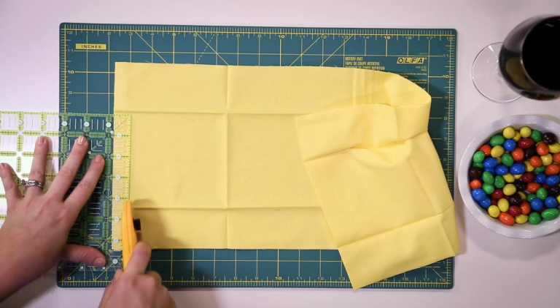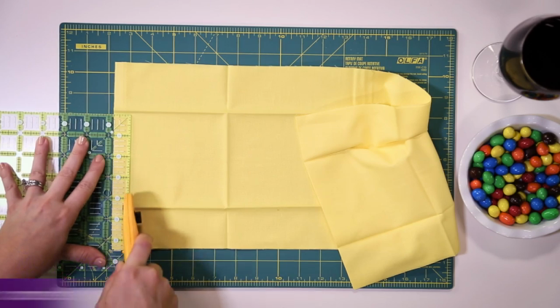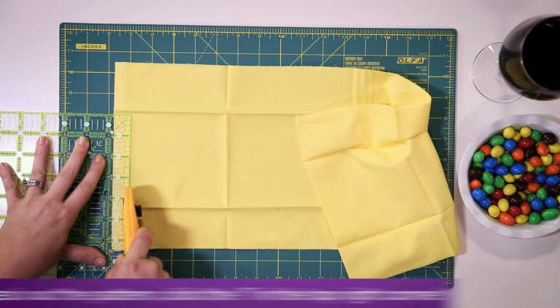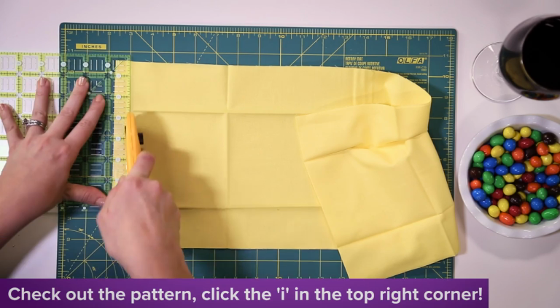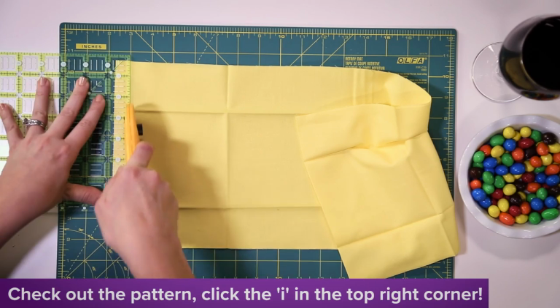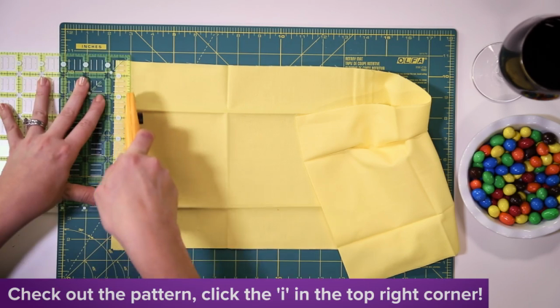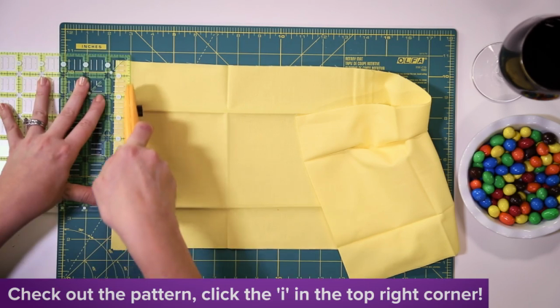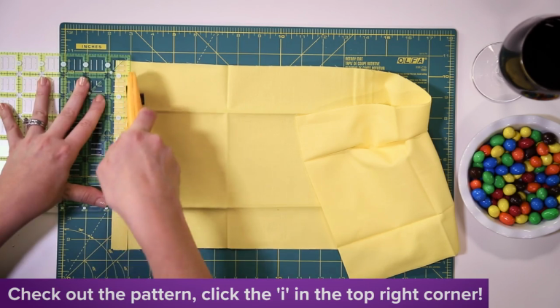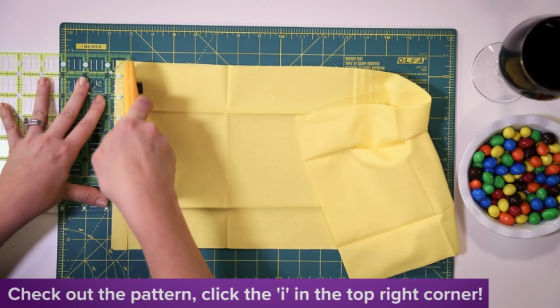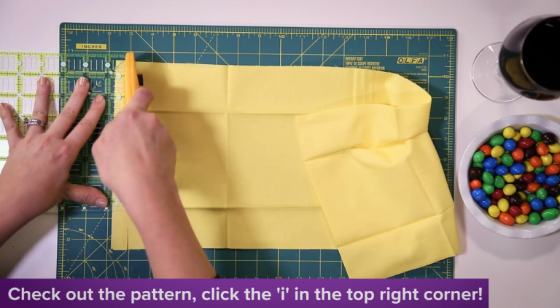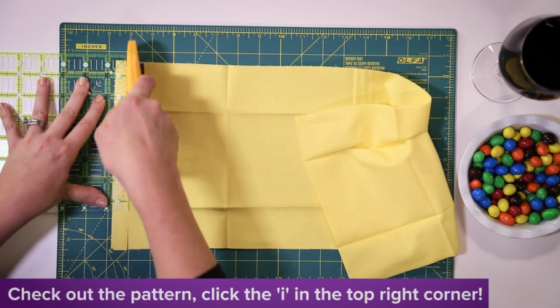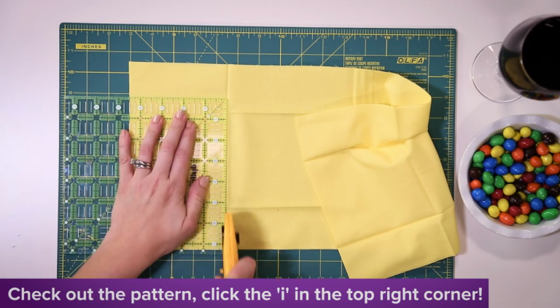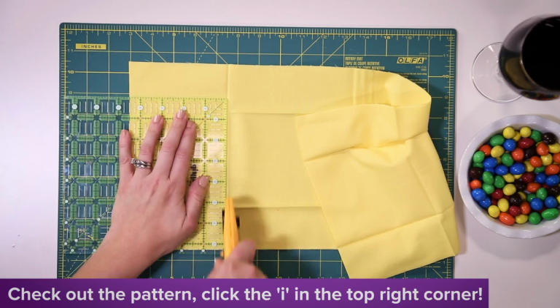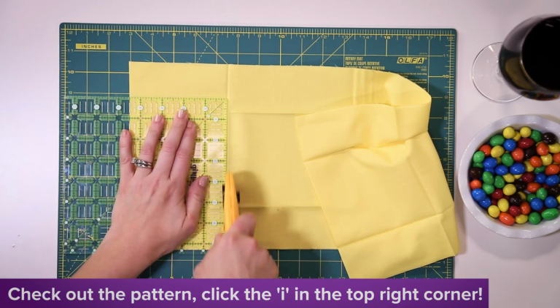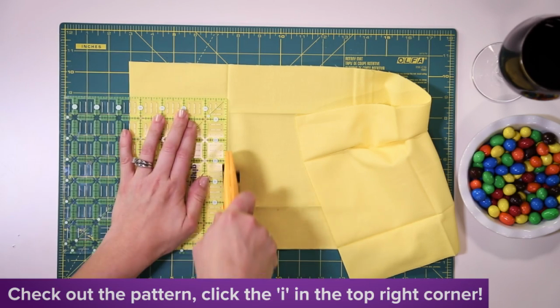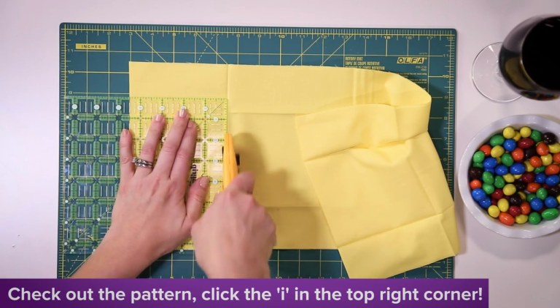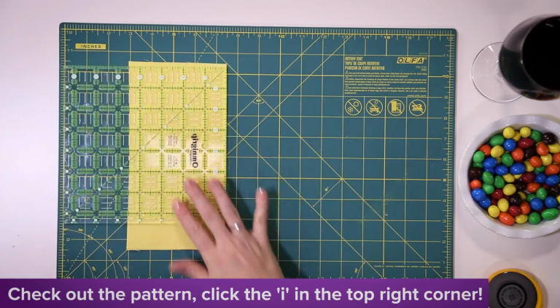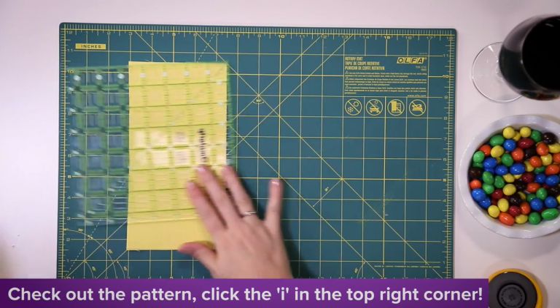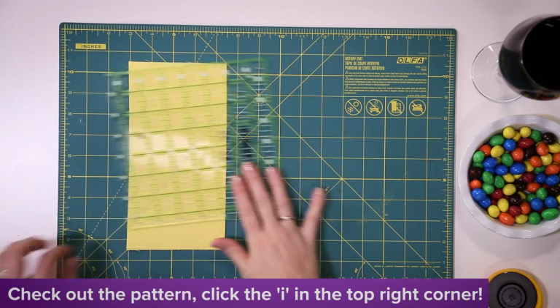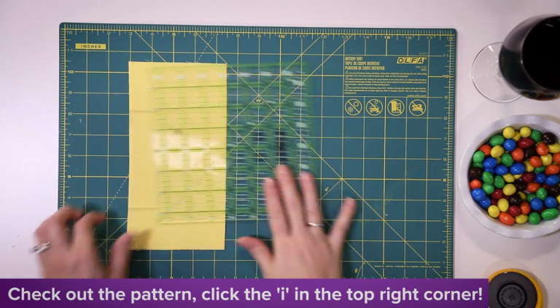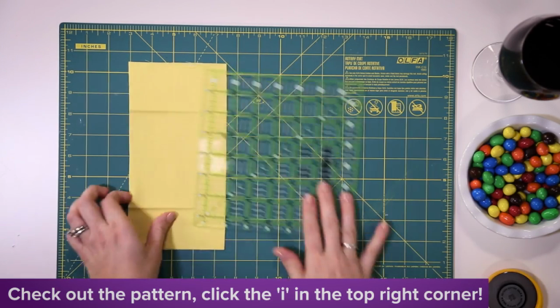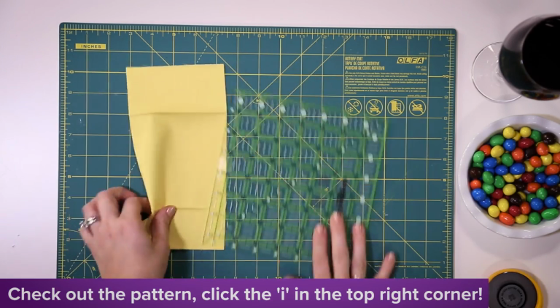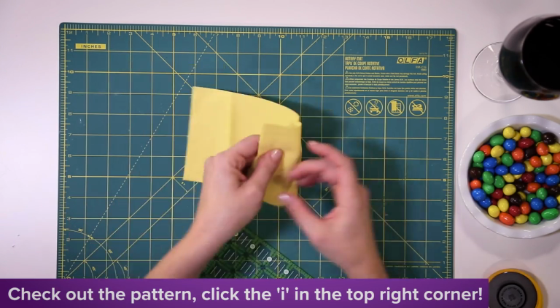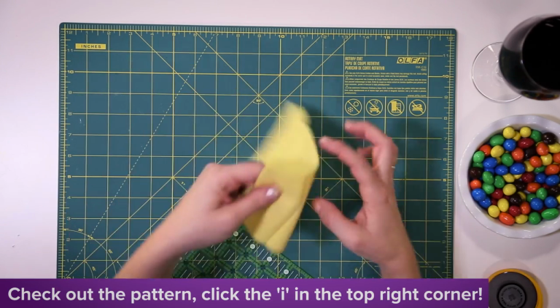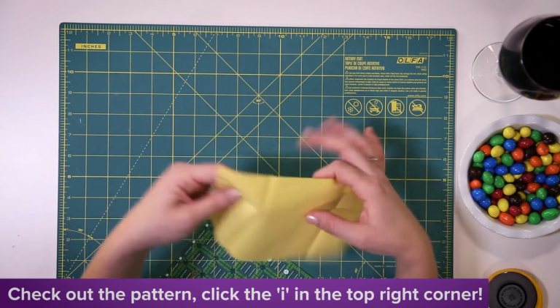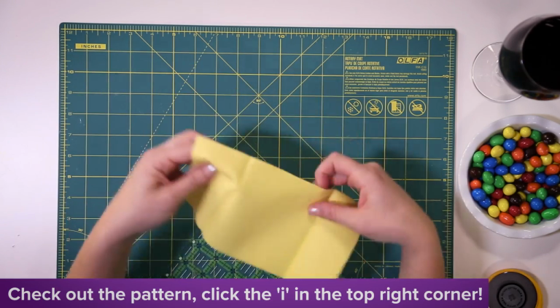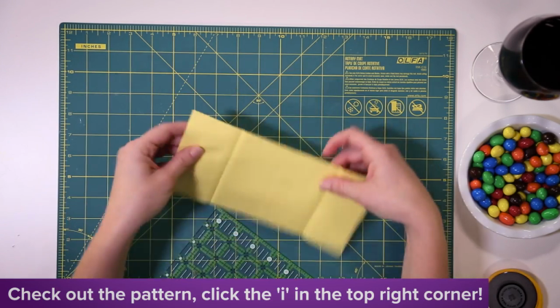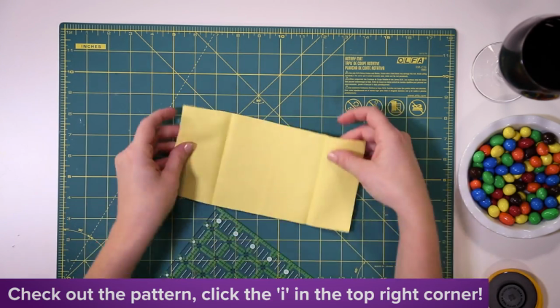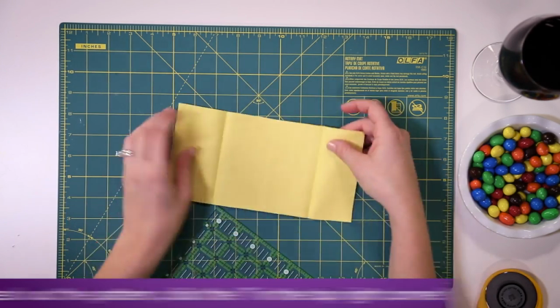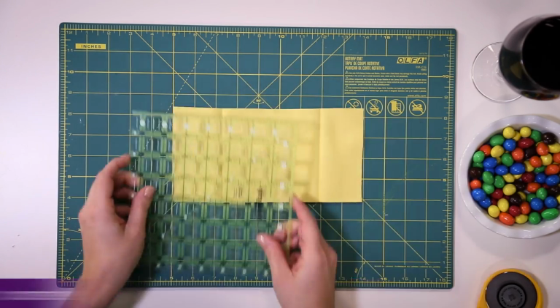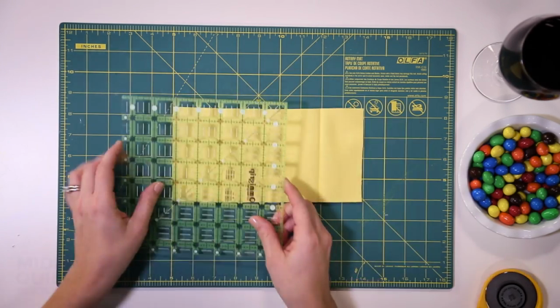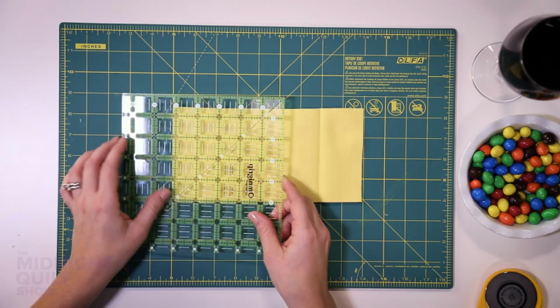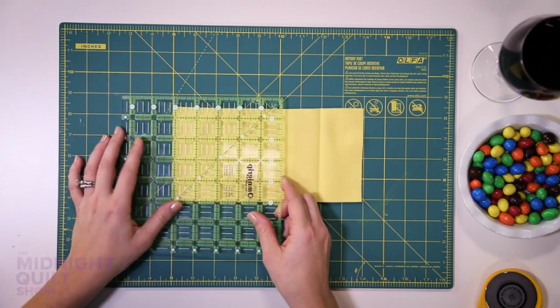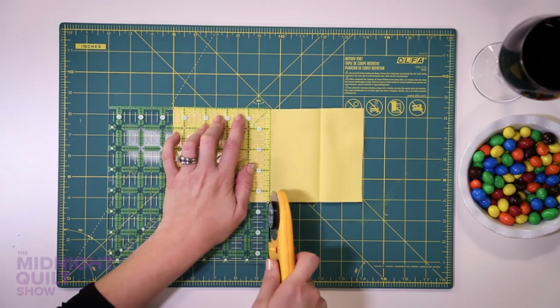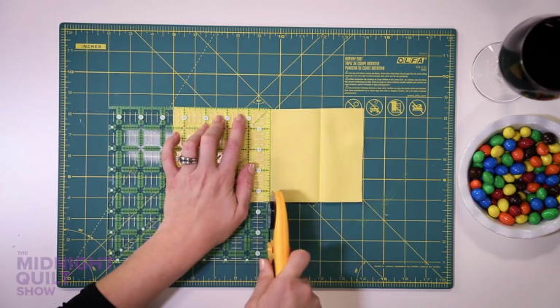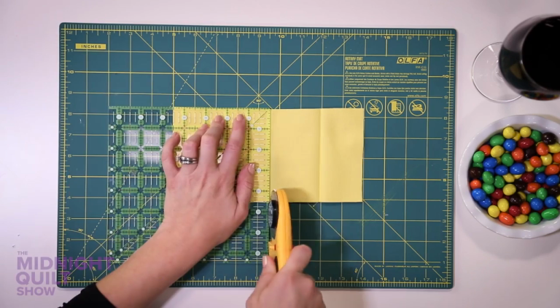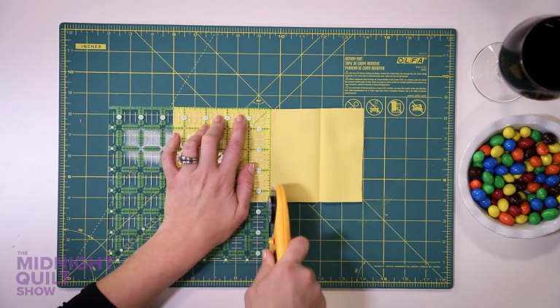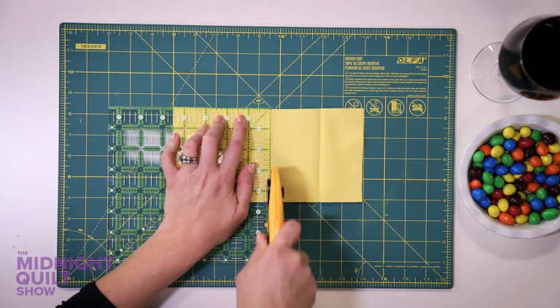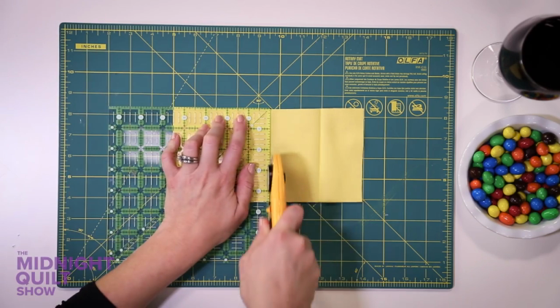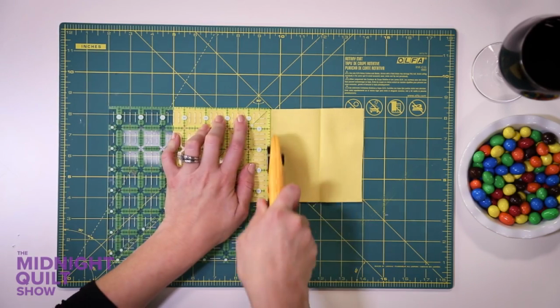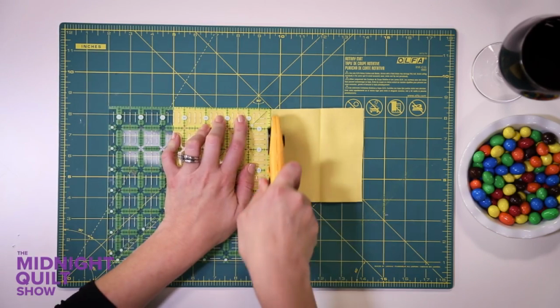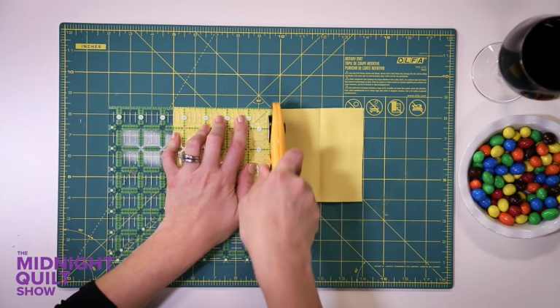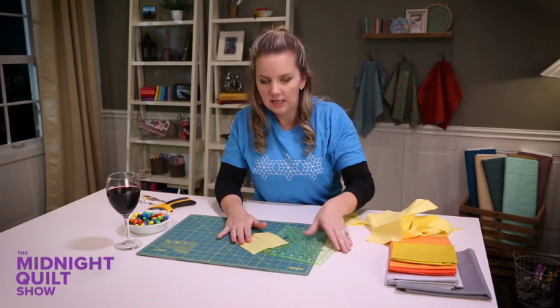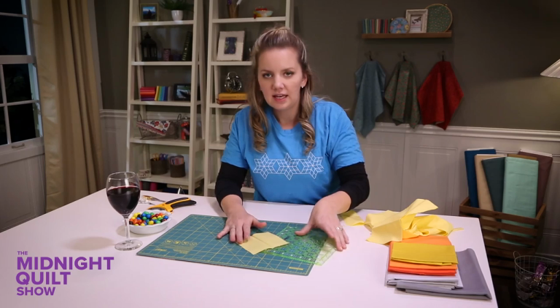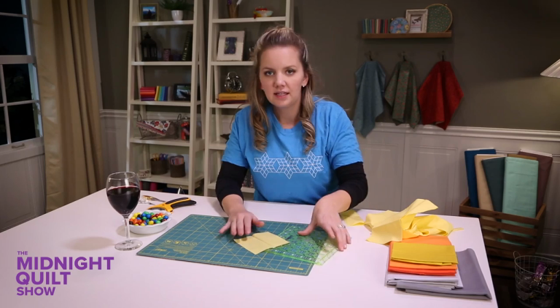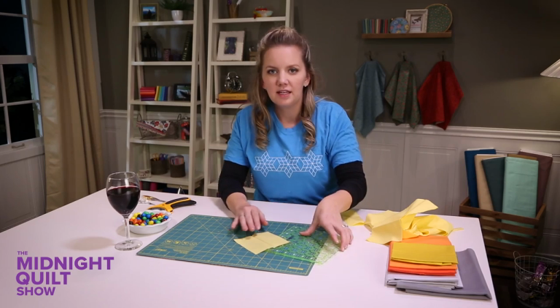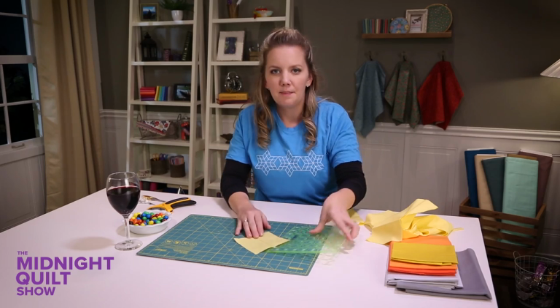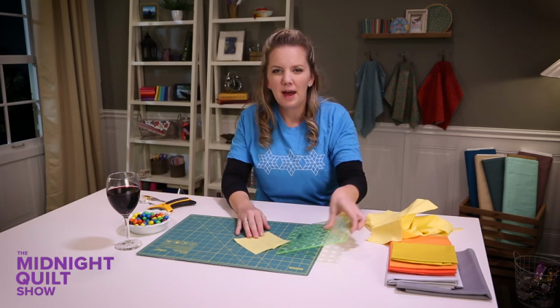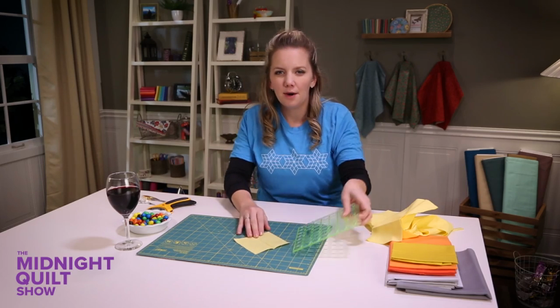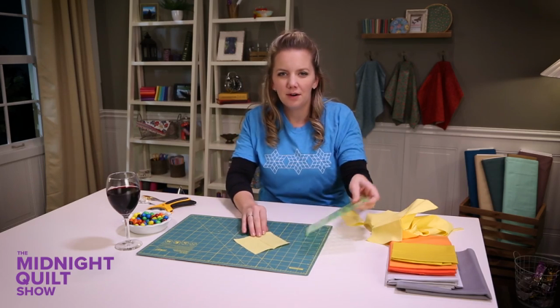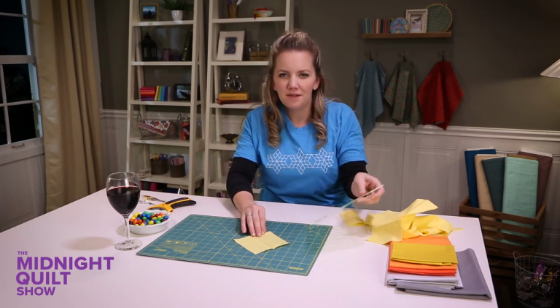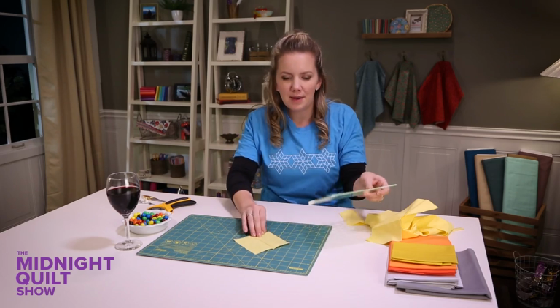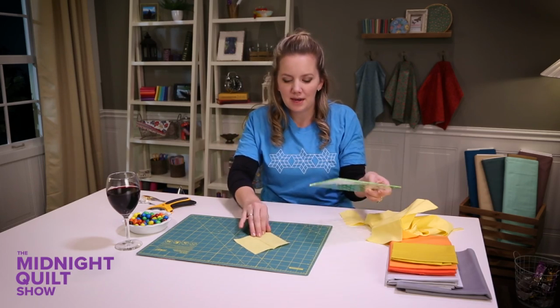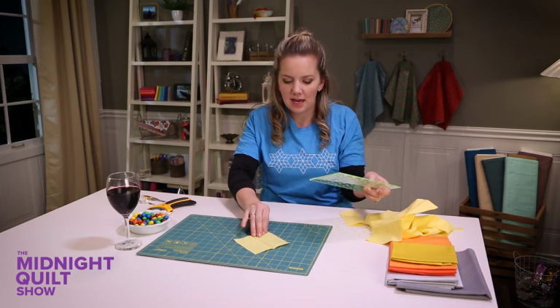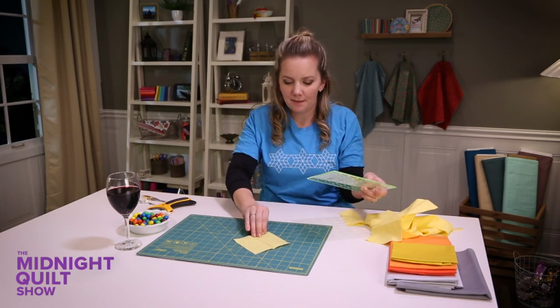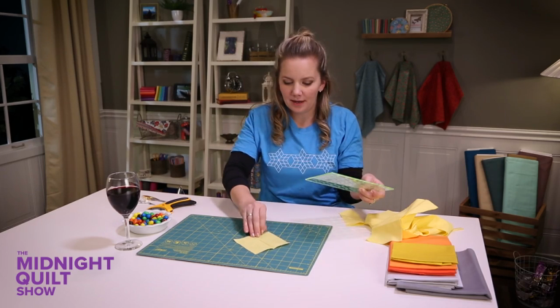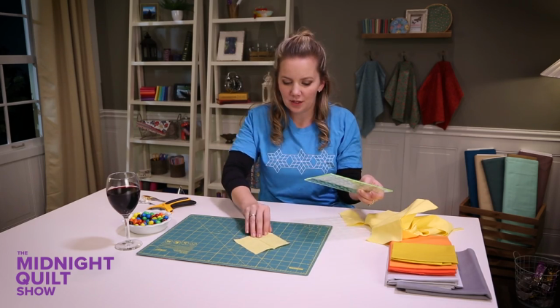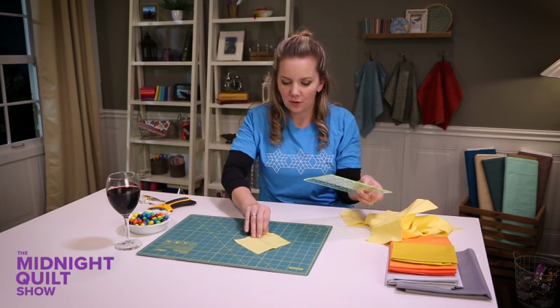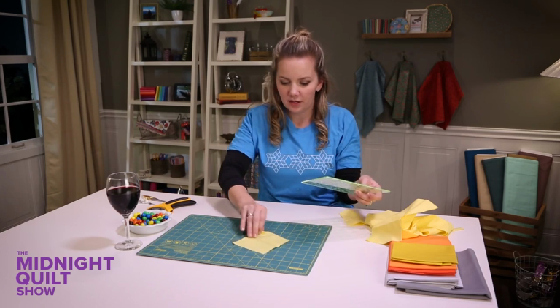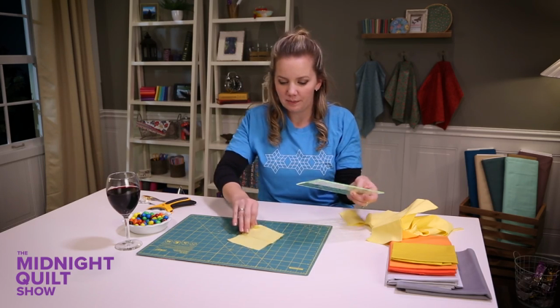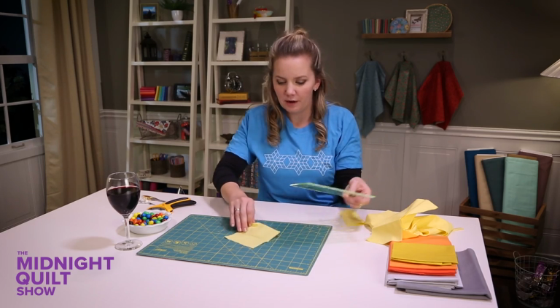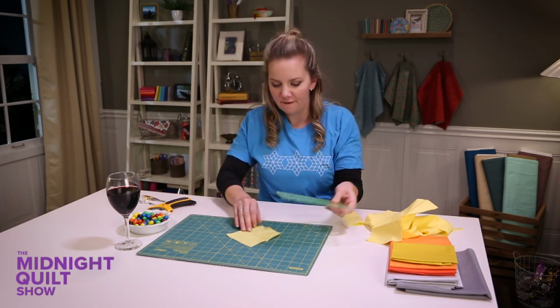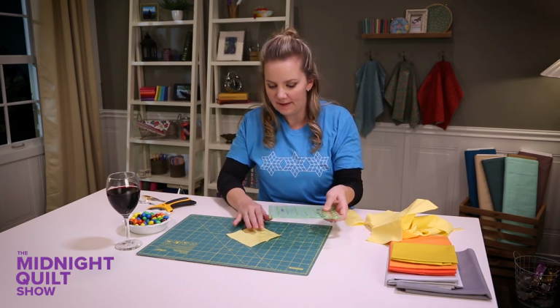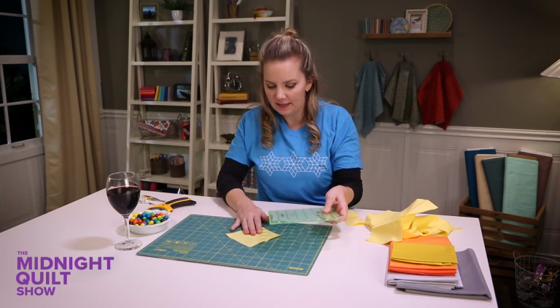To get the pattern or the supplies I use, click the 'i' or it's down there in the description box. Thanks to the power of the M&M, my square is perfect.